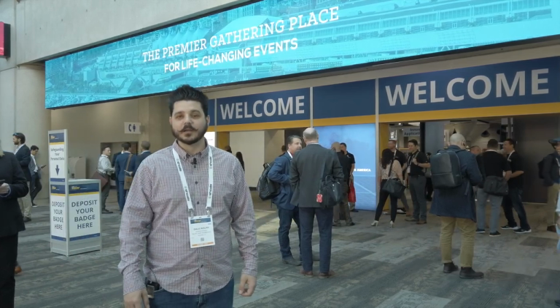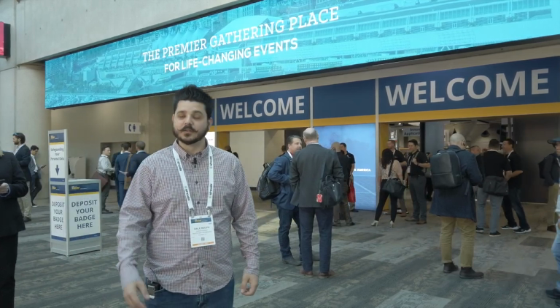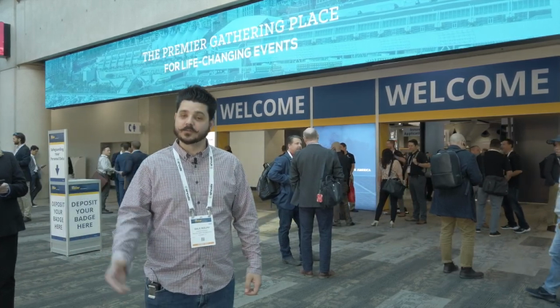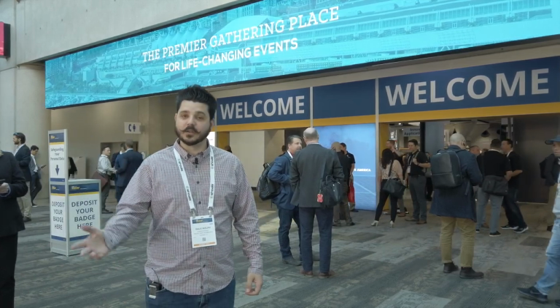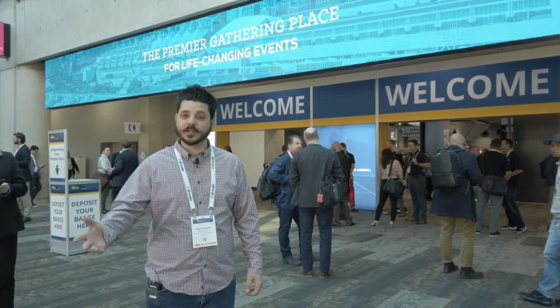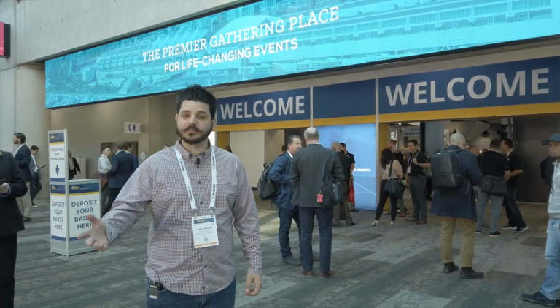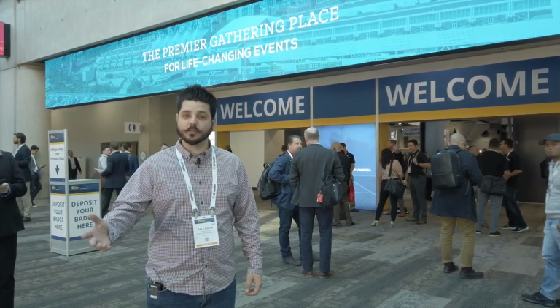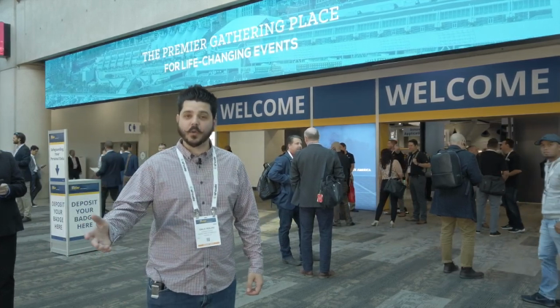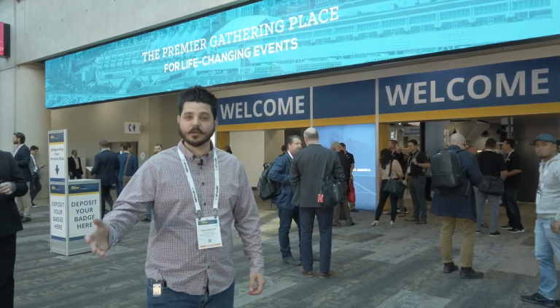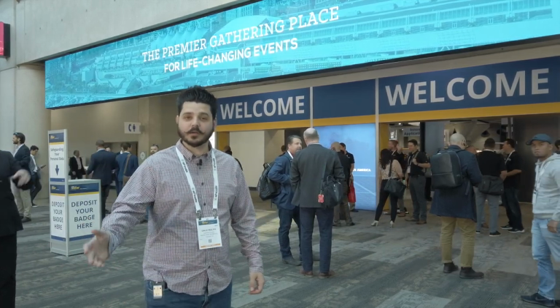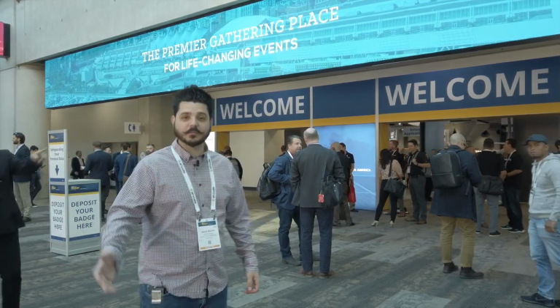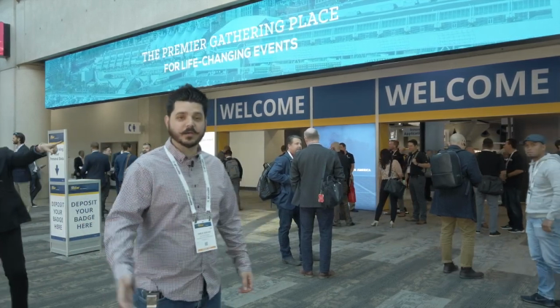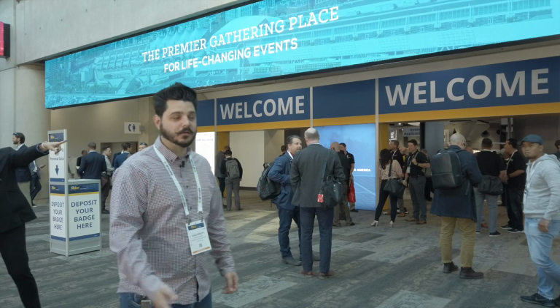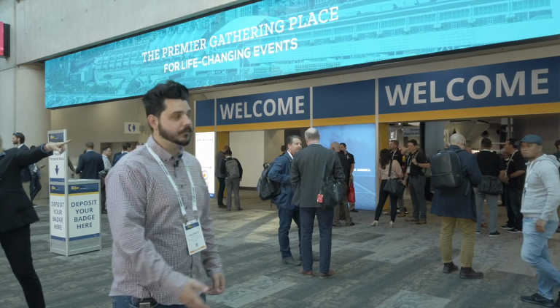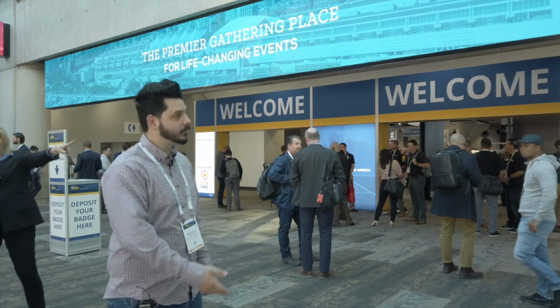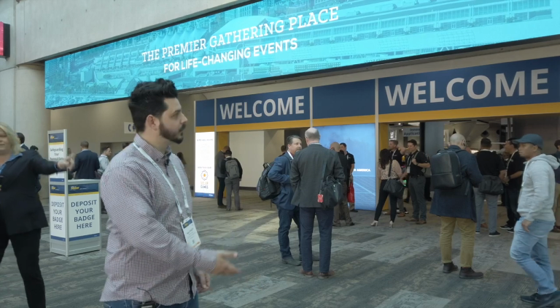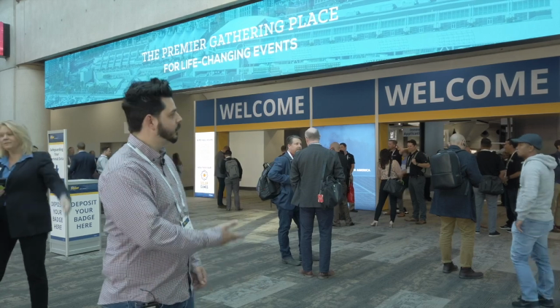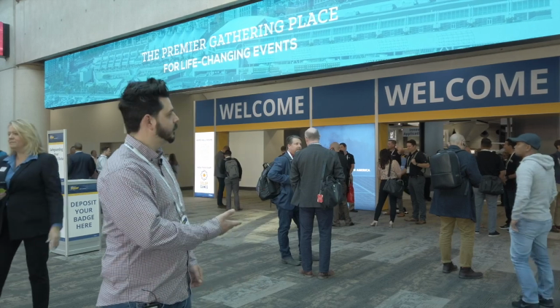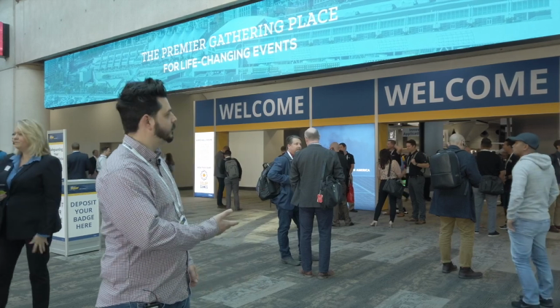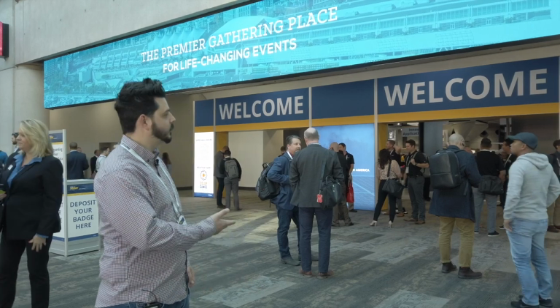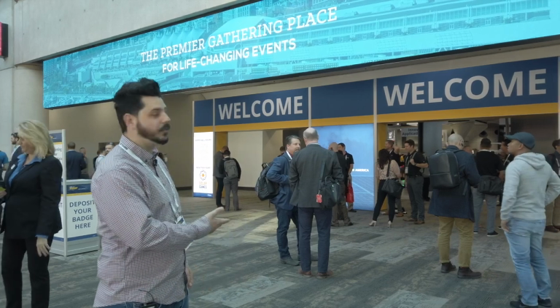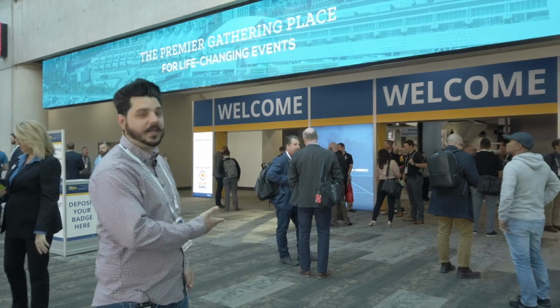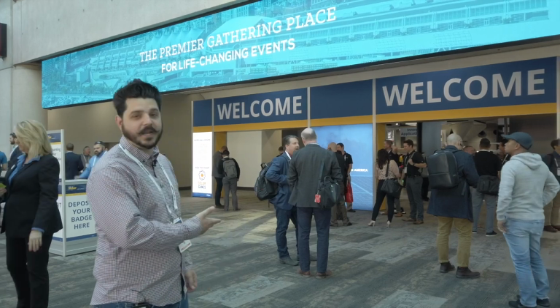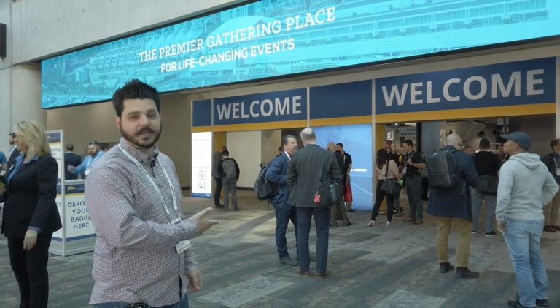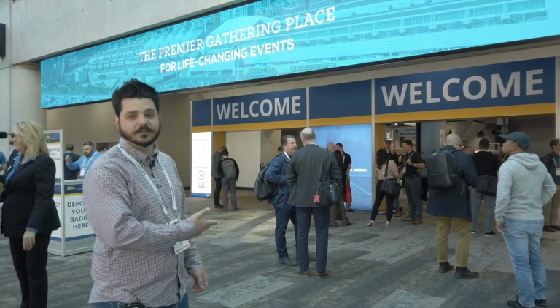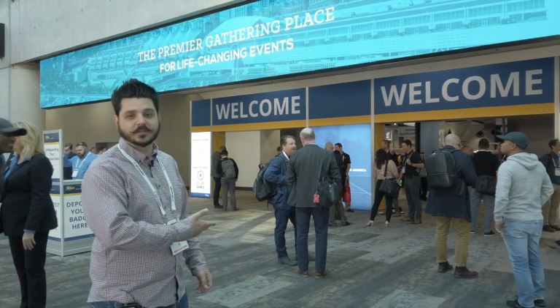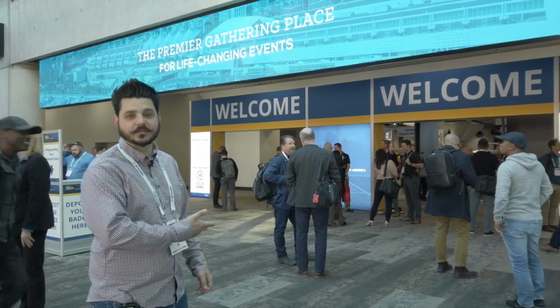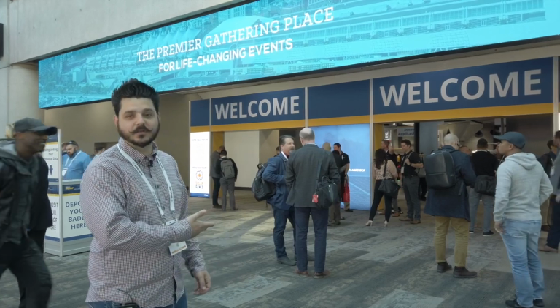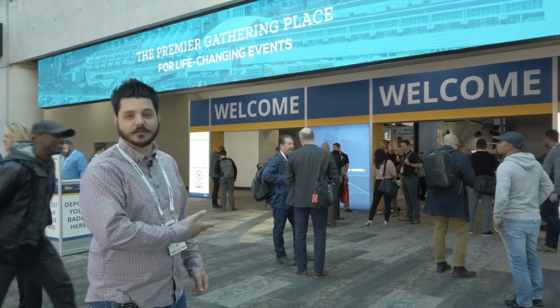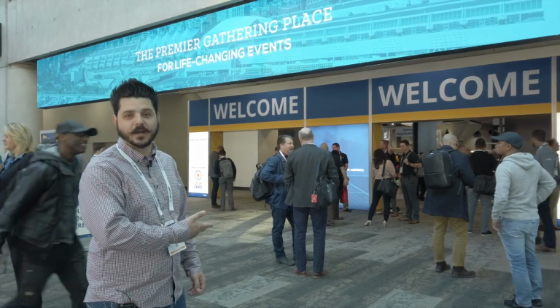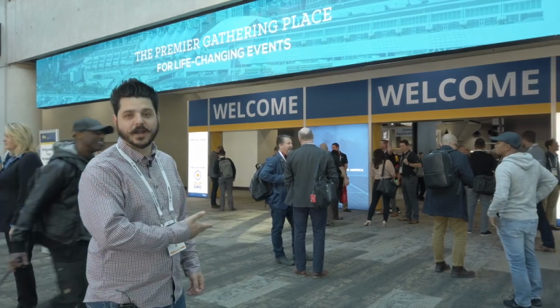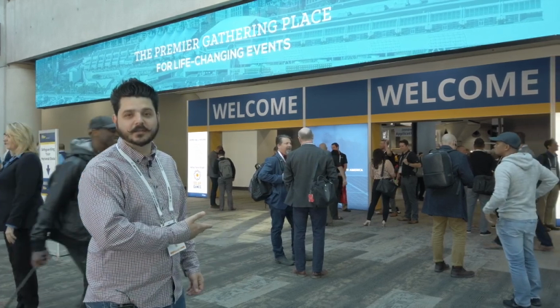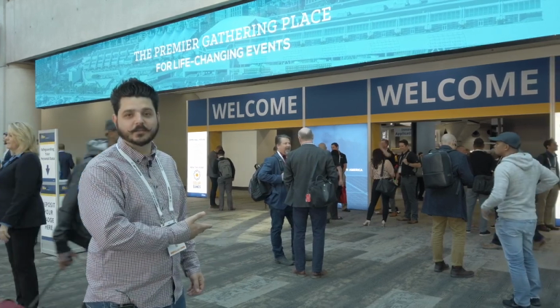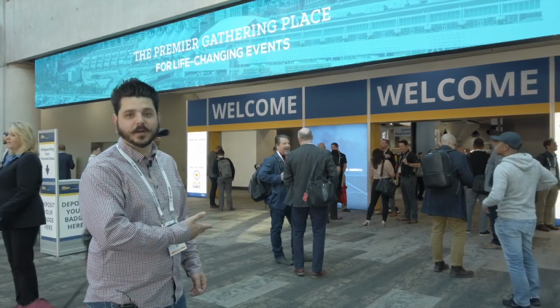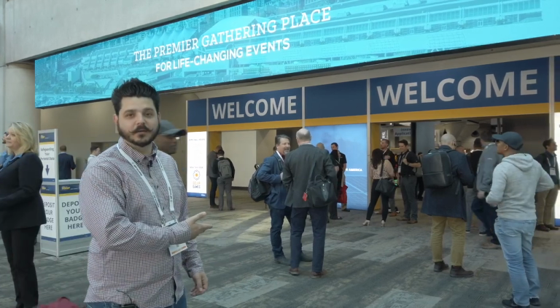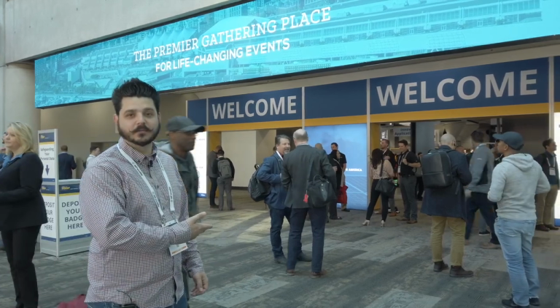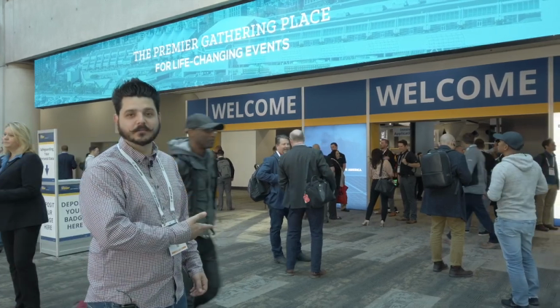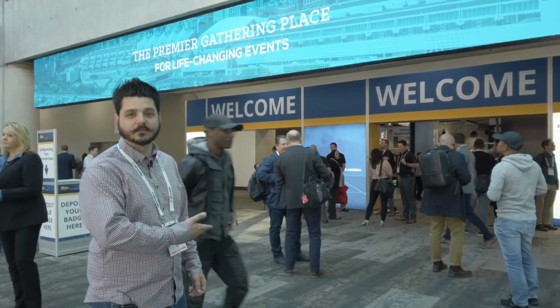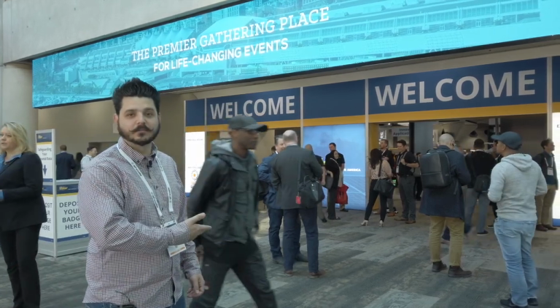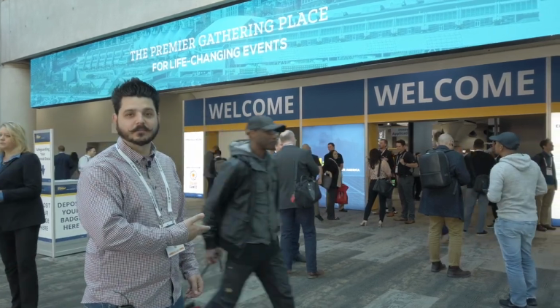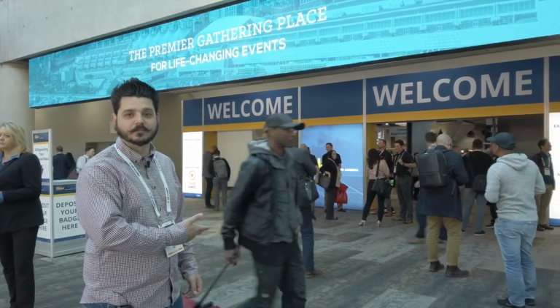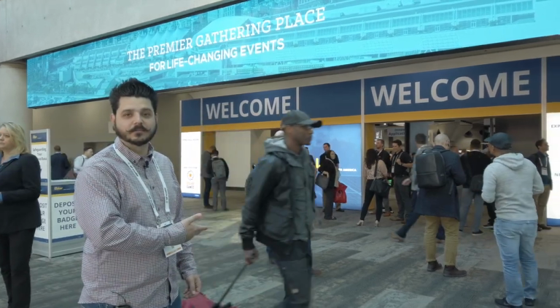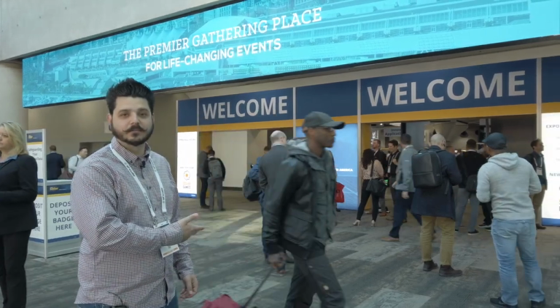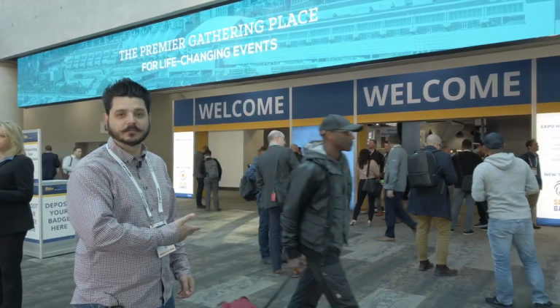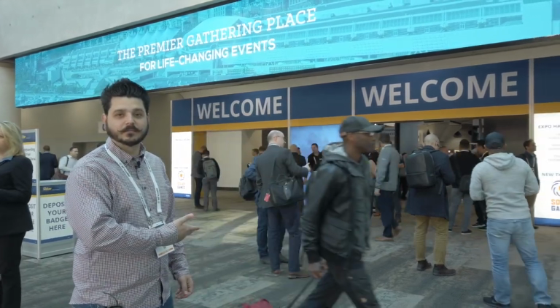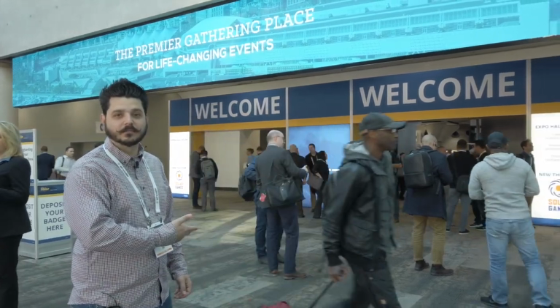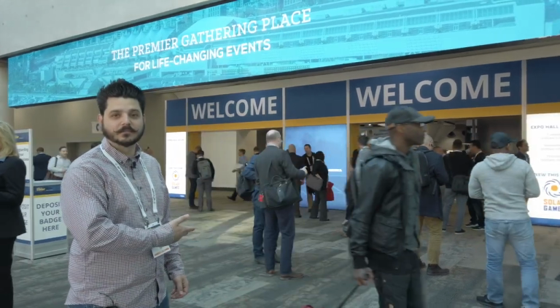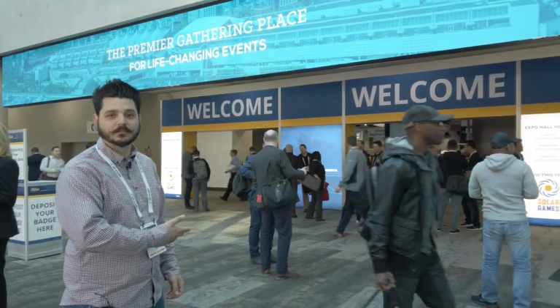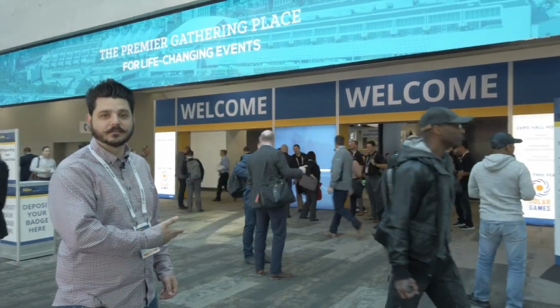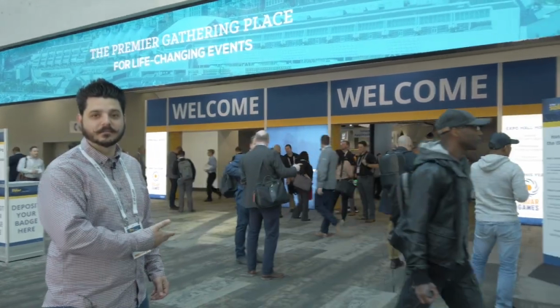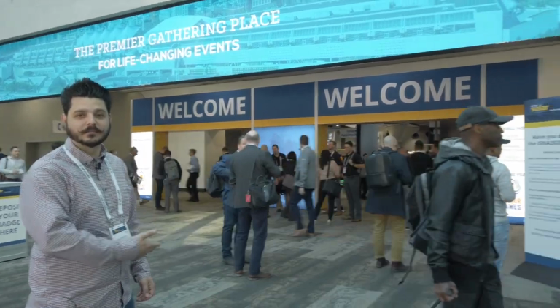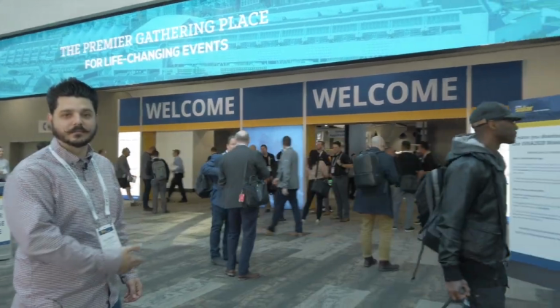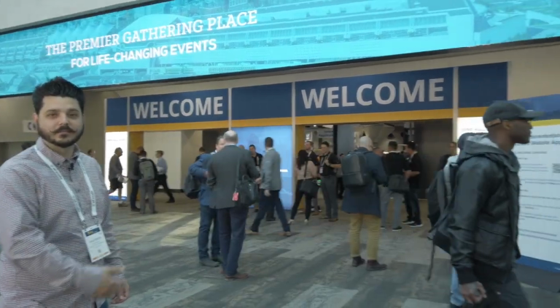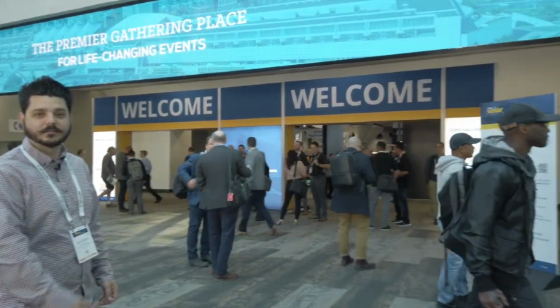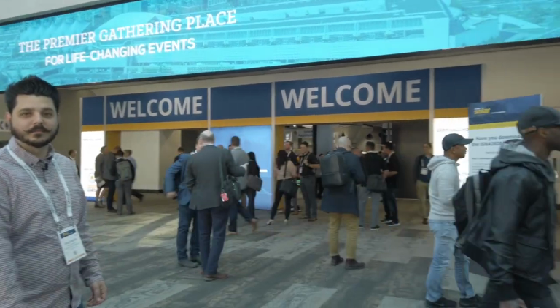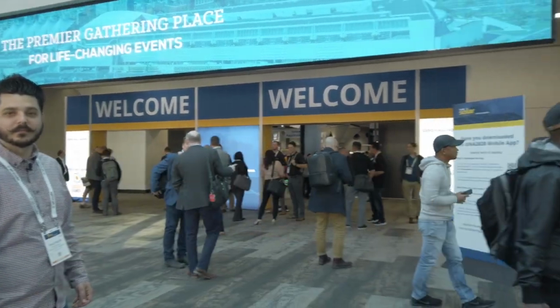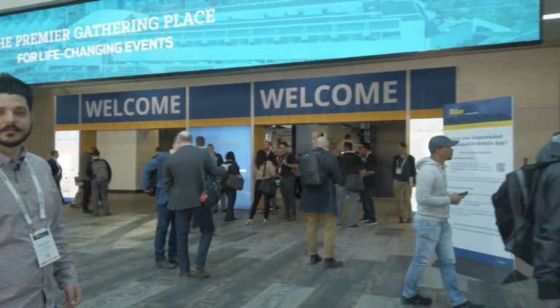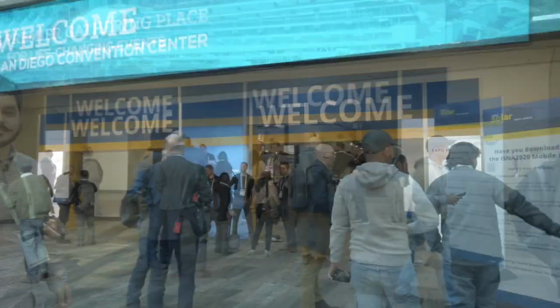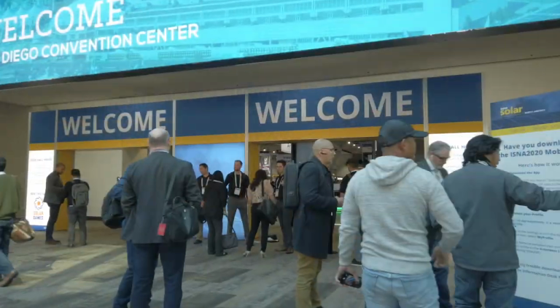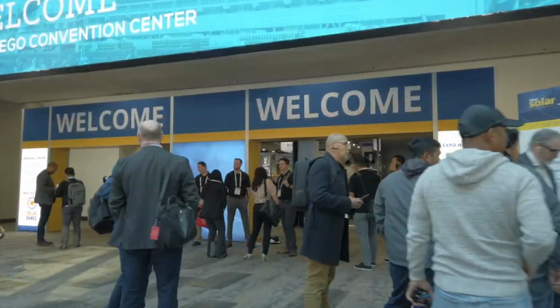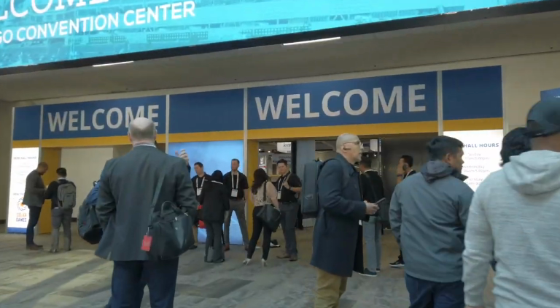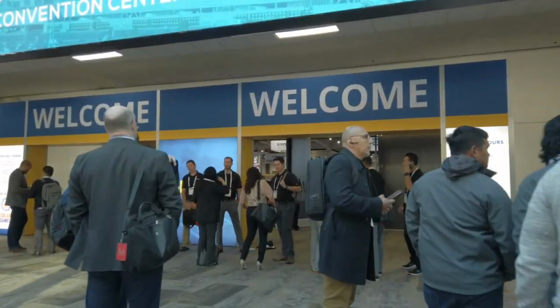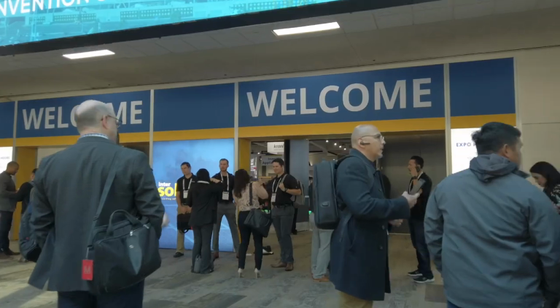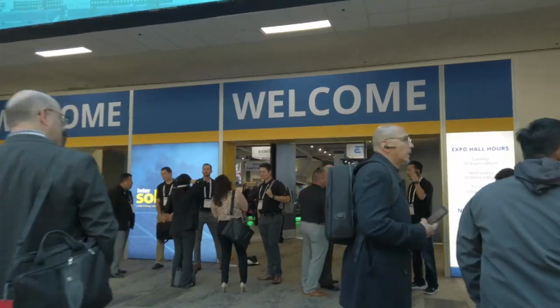So let's welcome you to the InterSolar Expo.